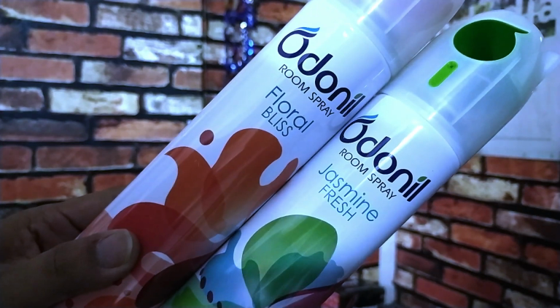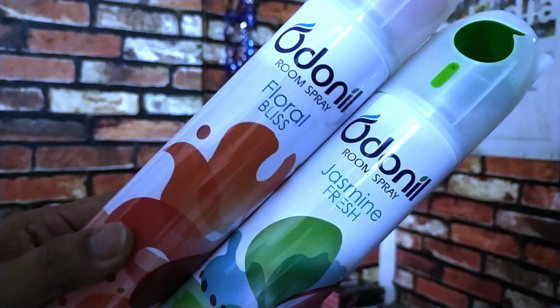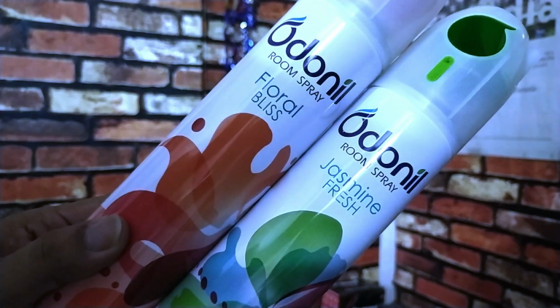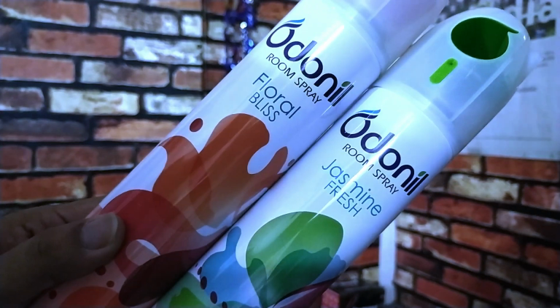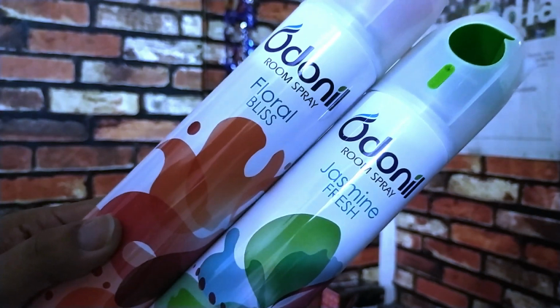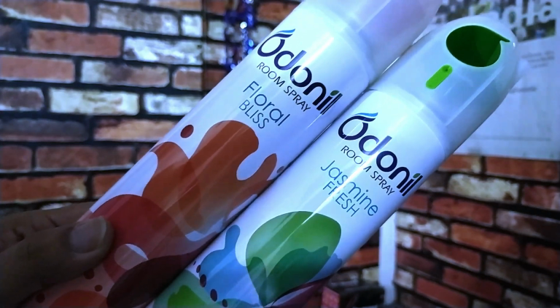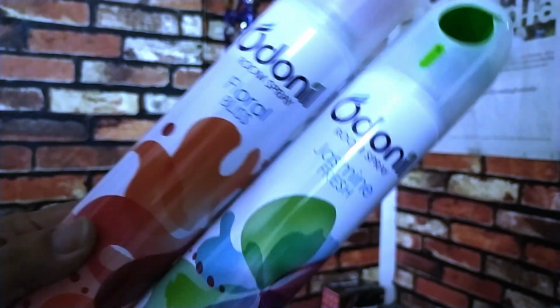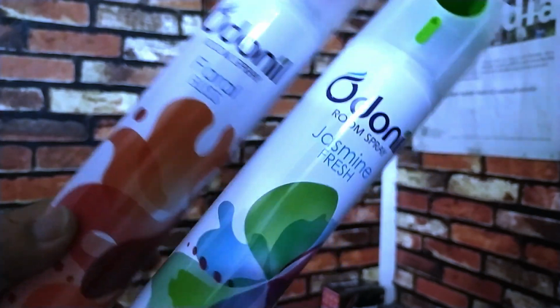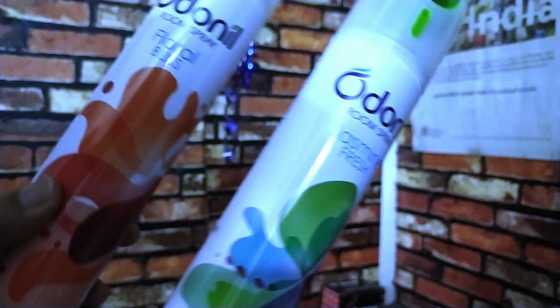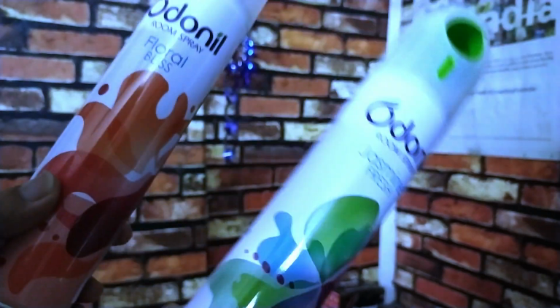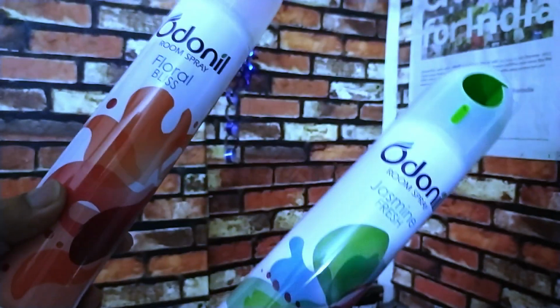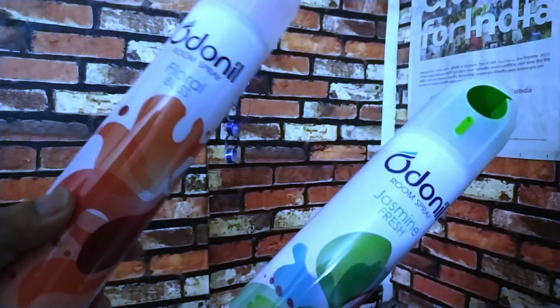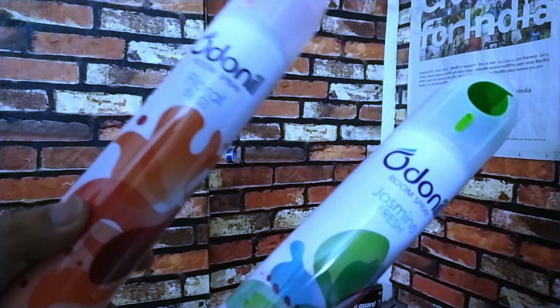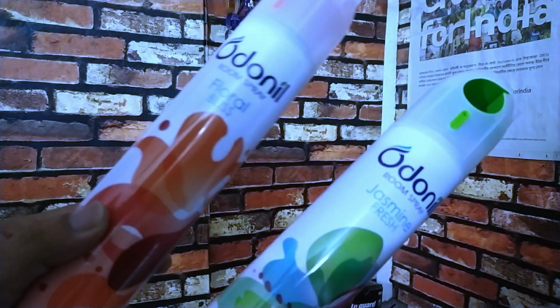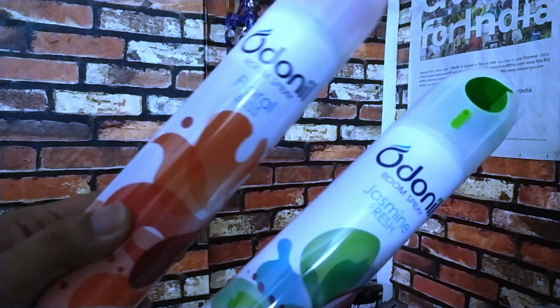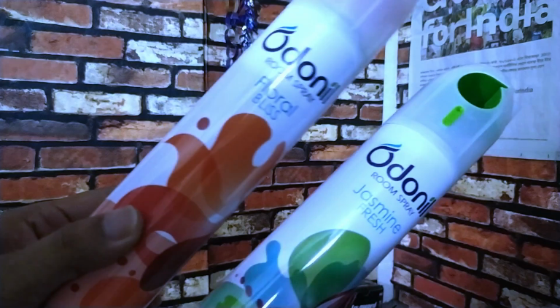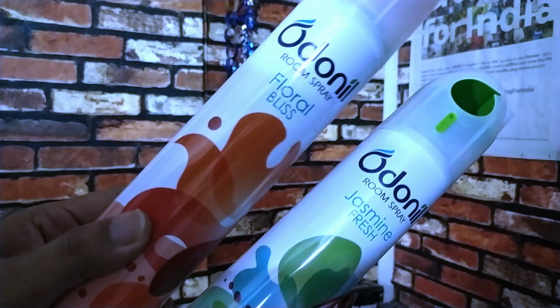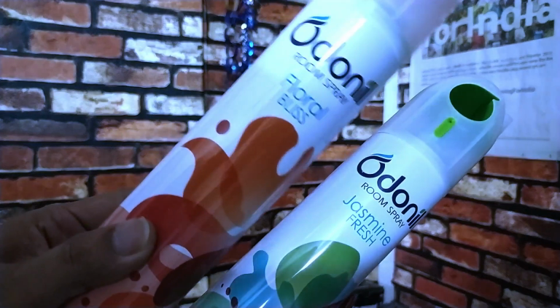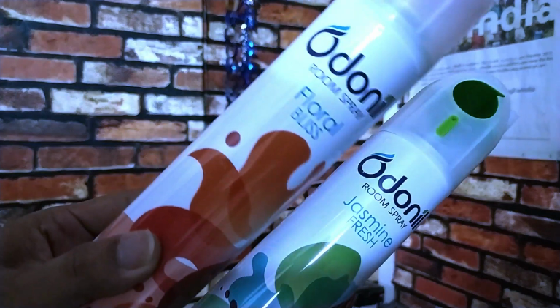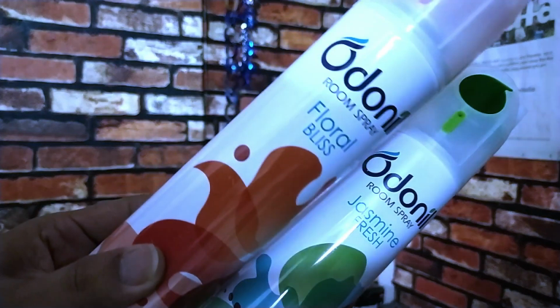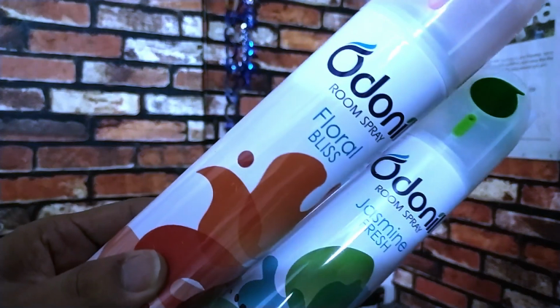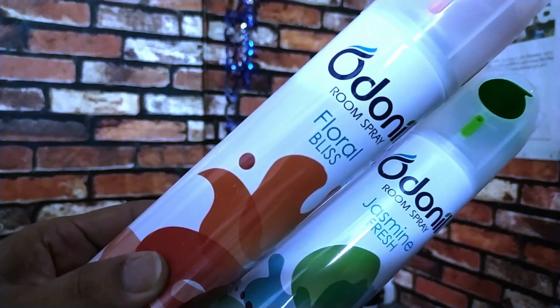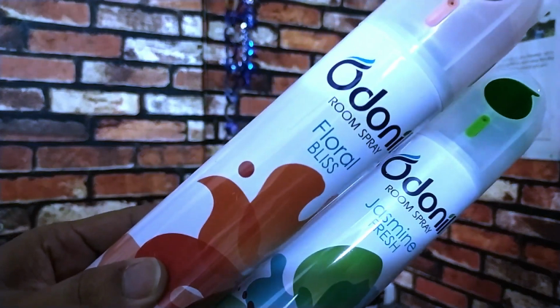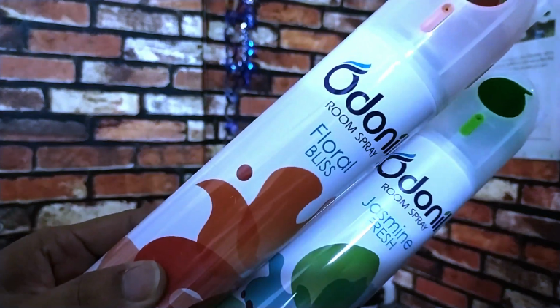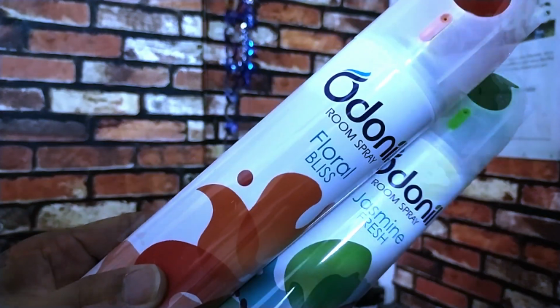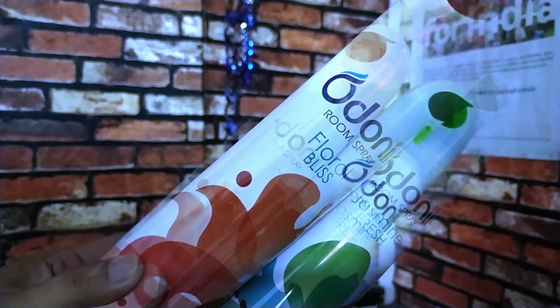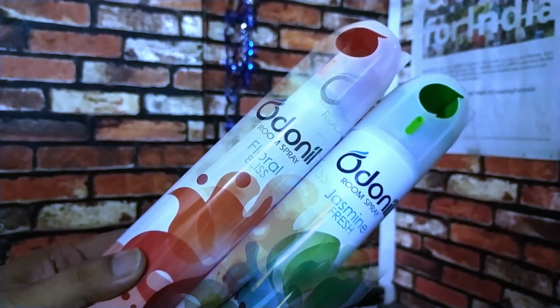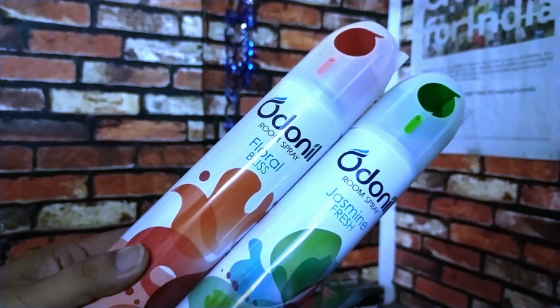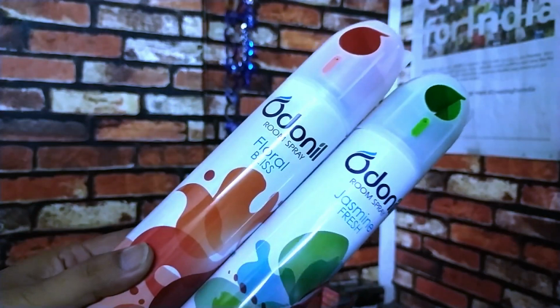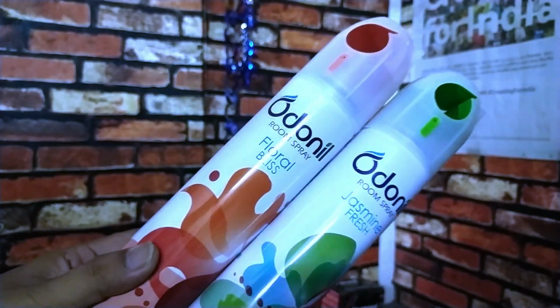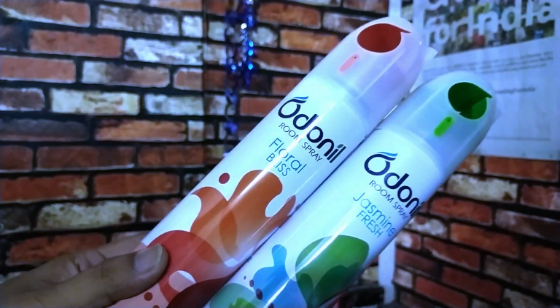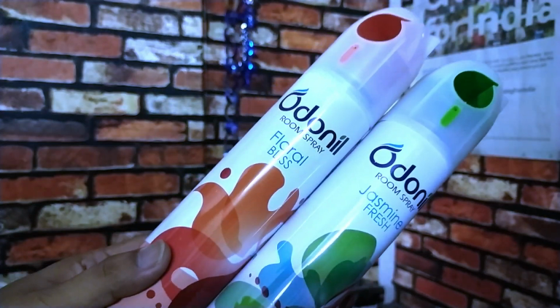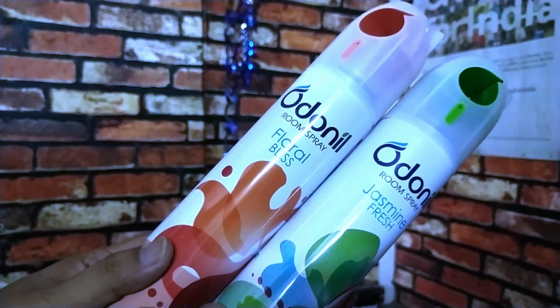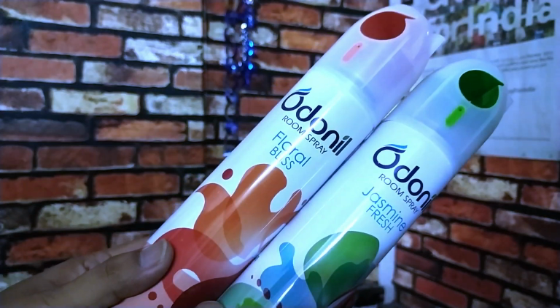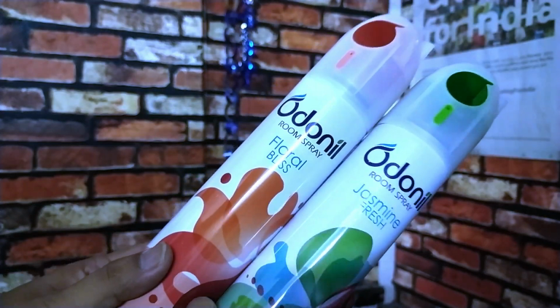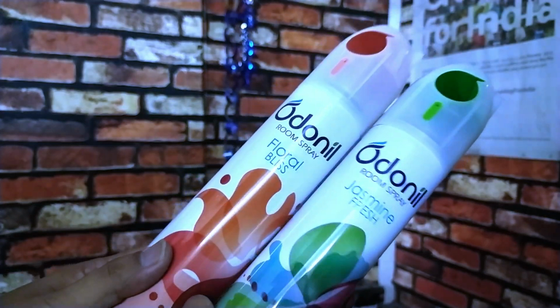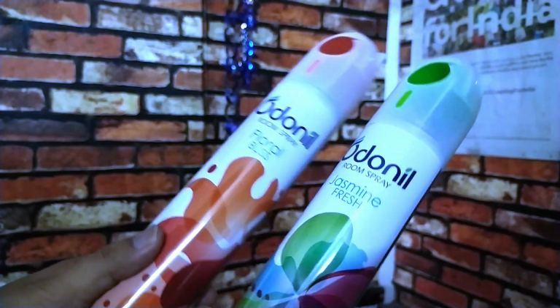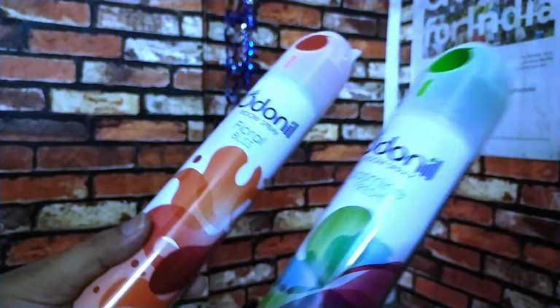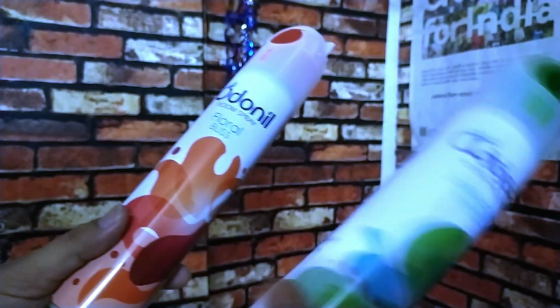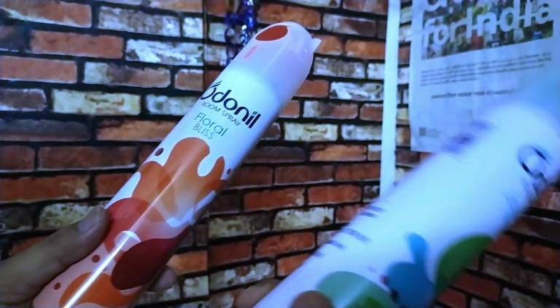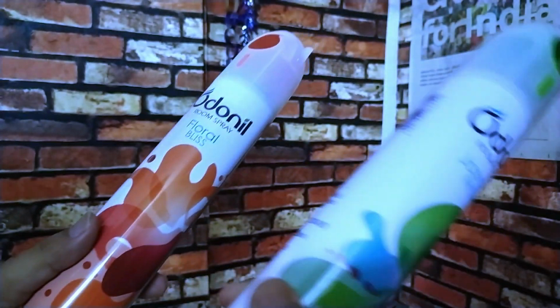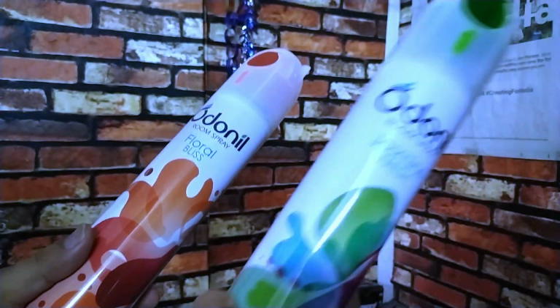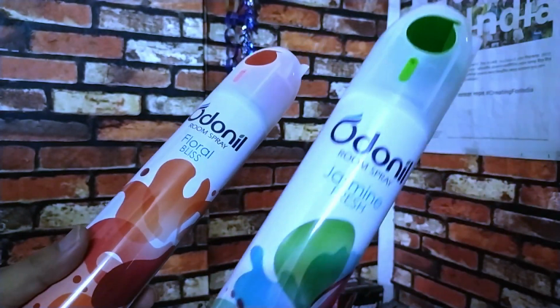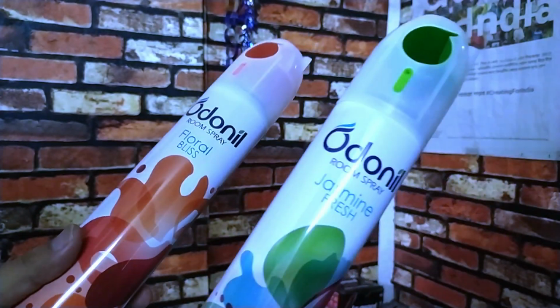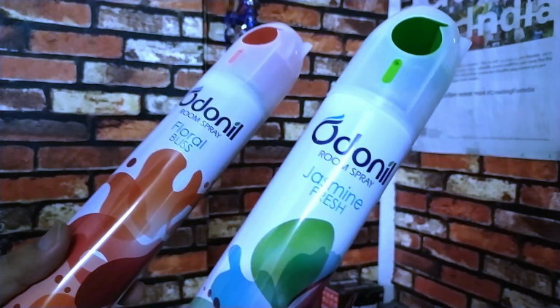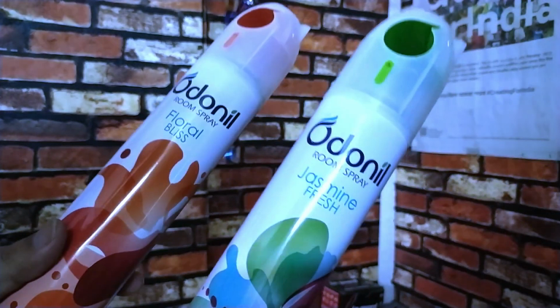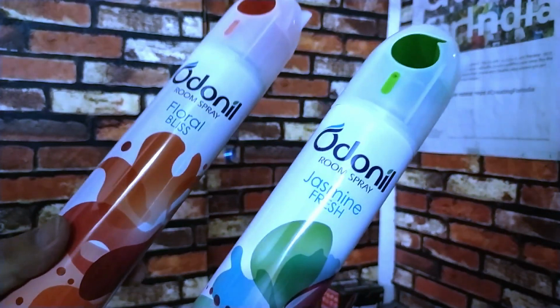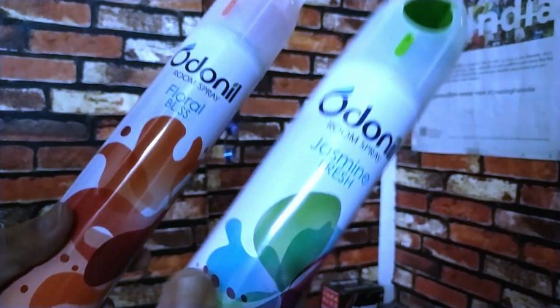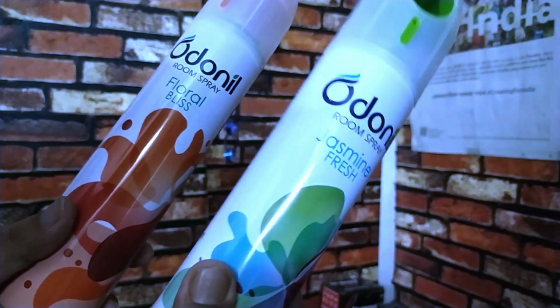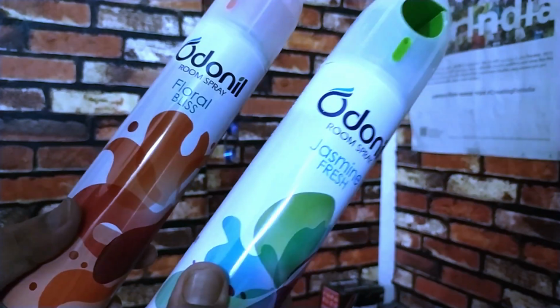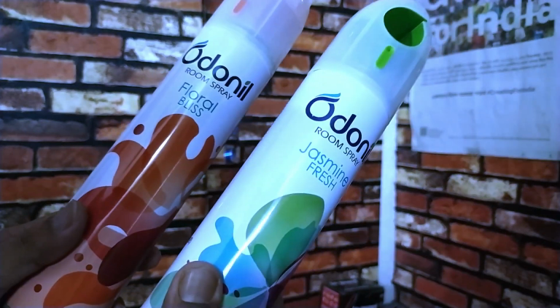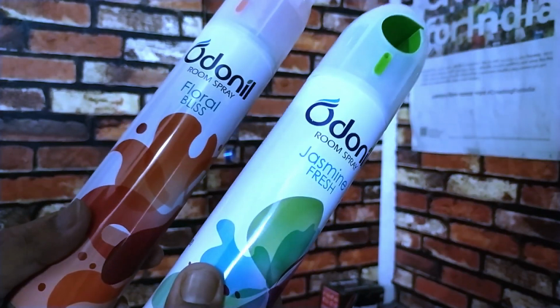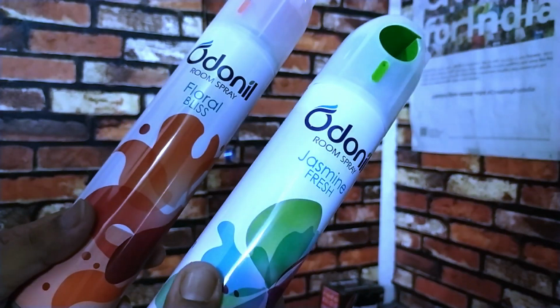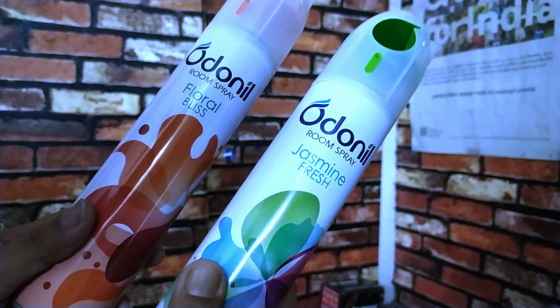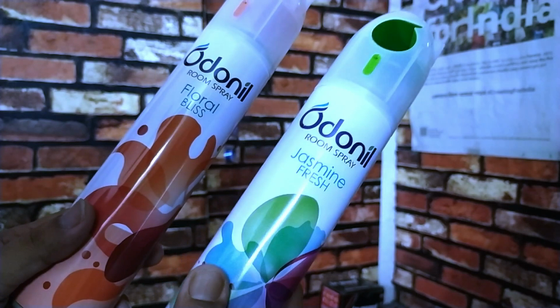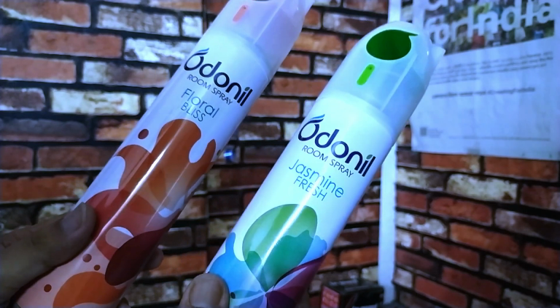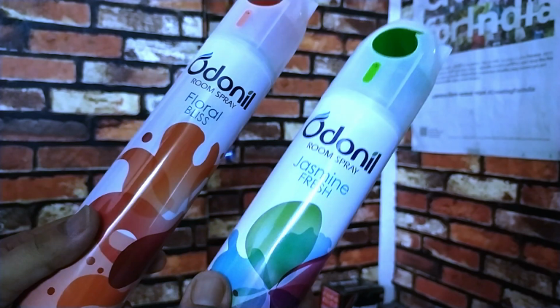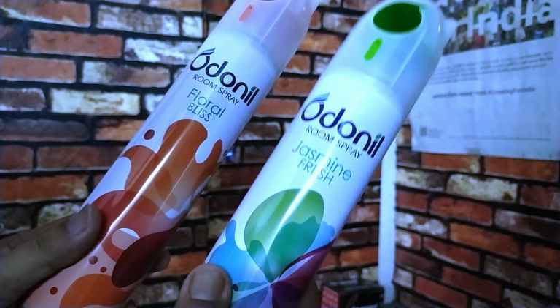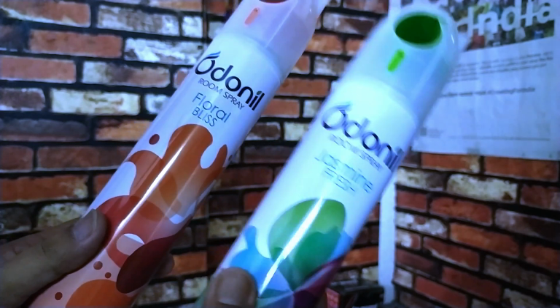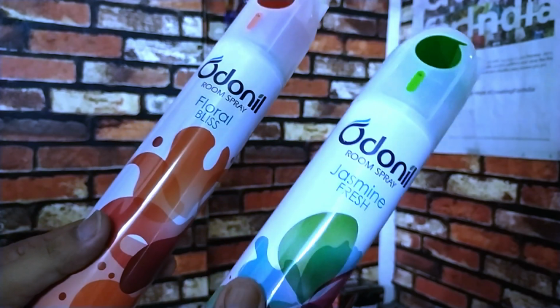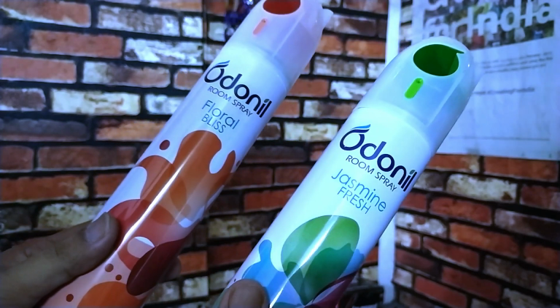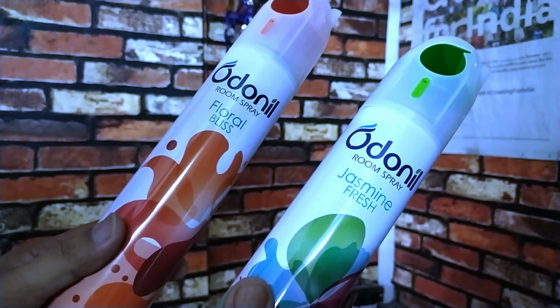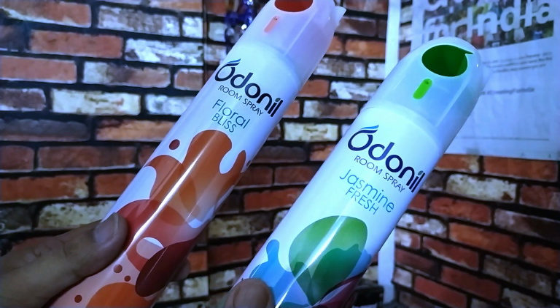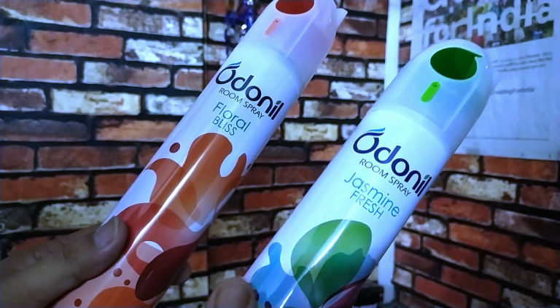It has a jasmine and a floral blitz scent. We use jasmine.